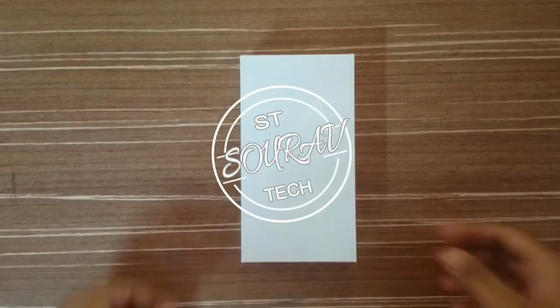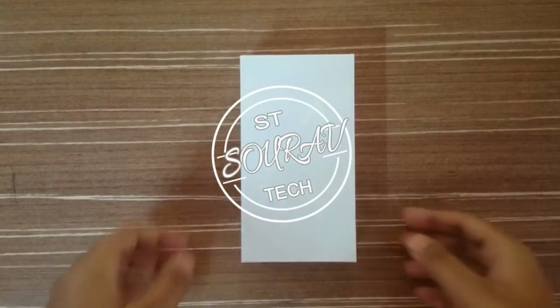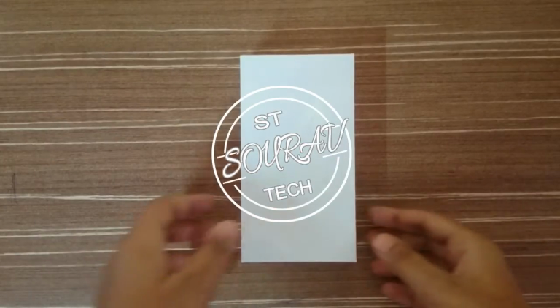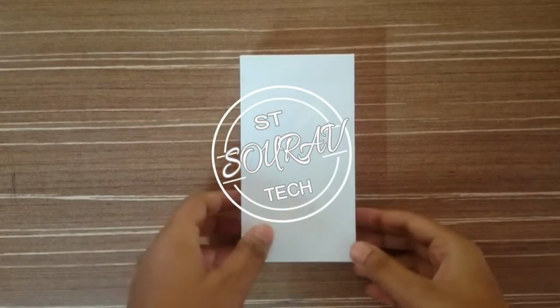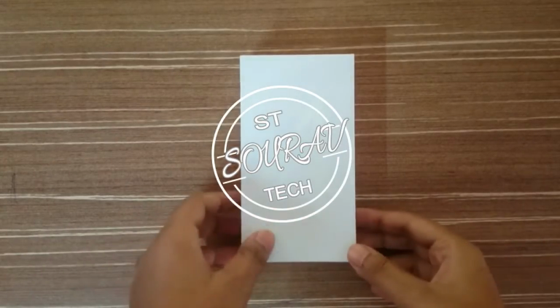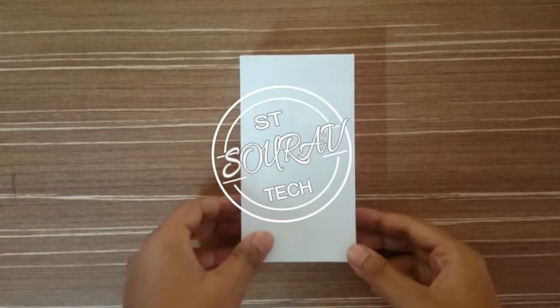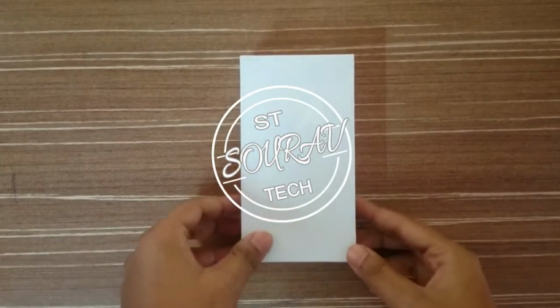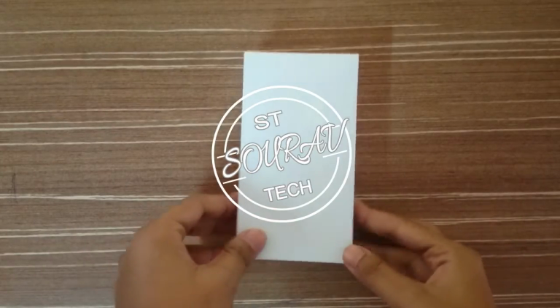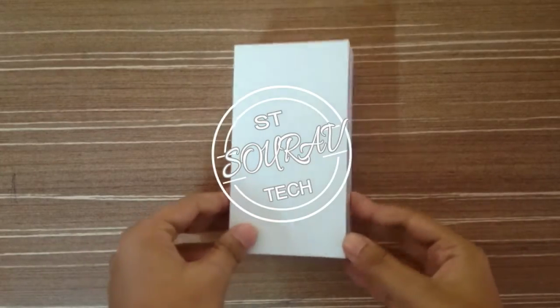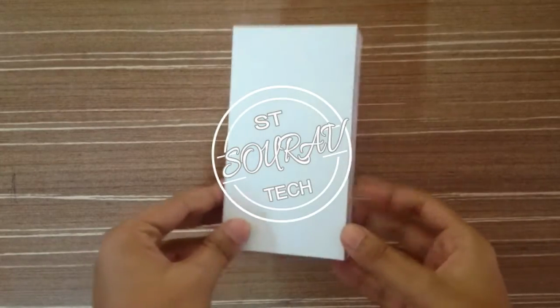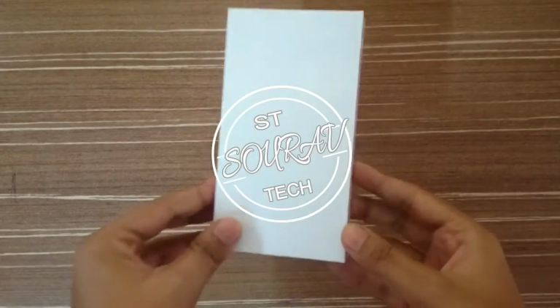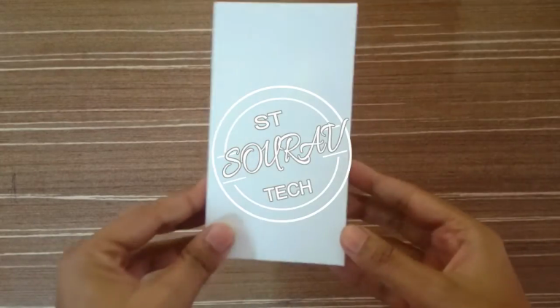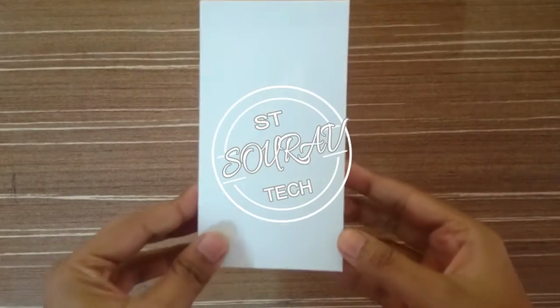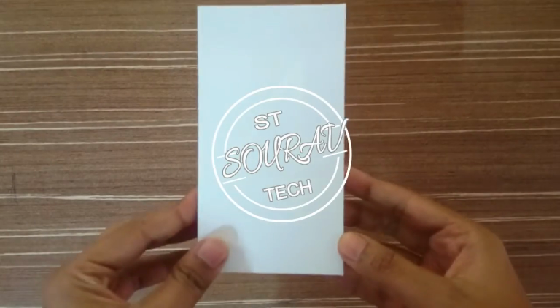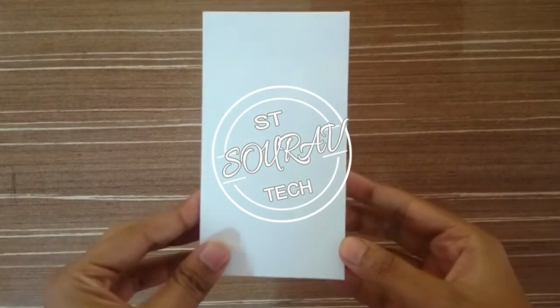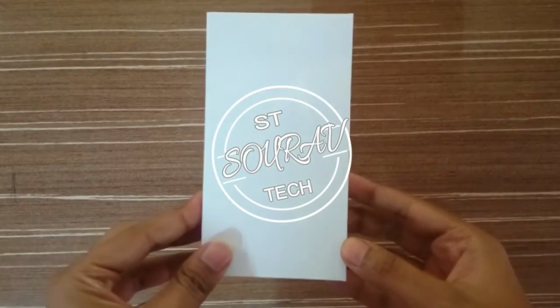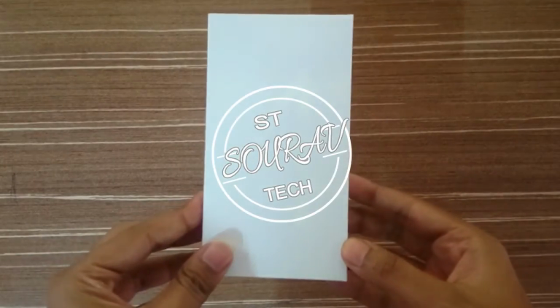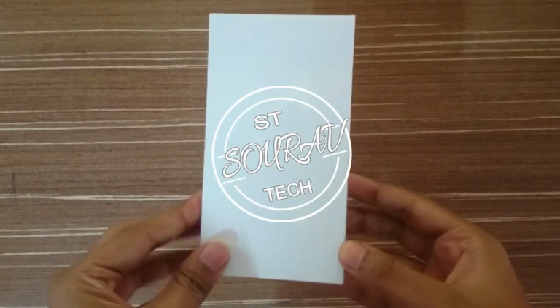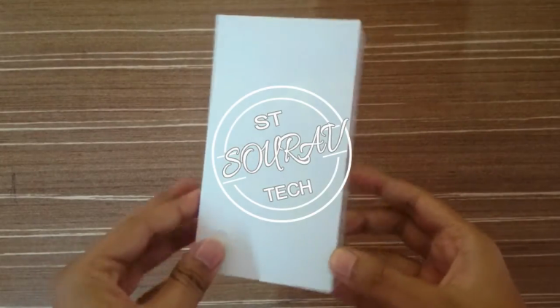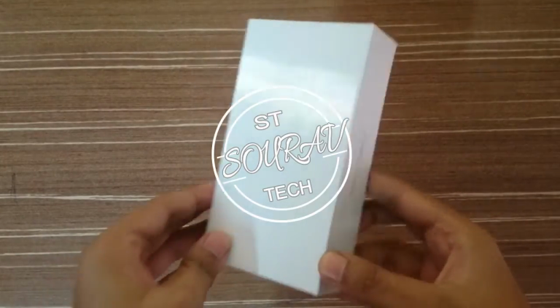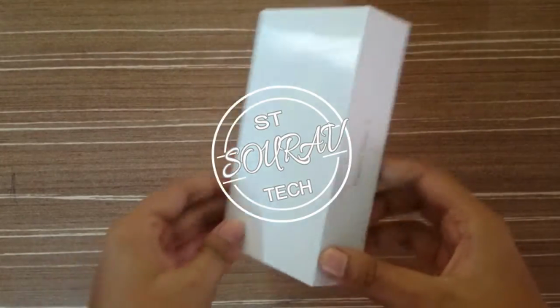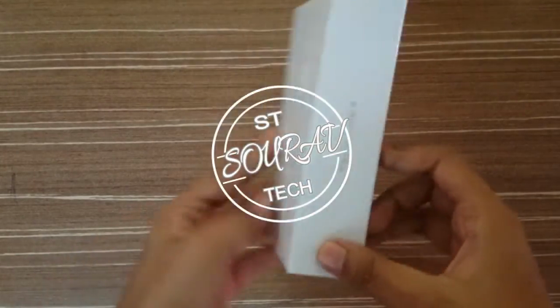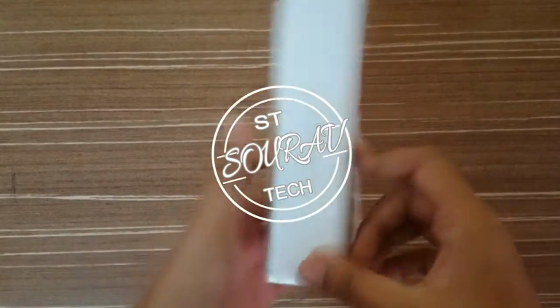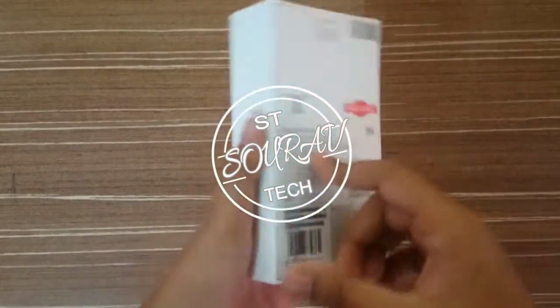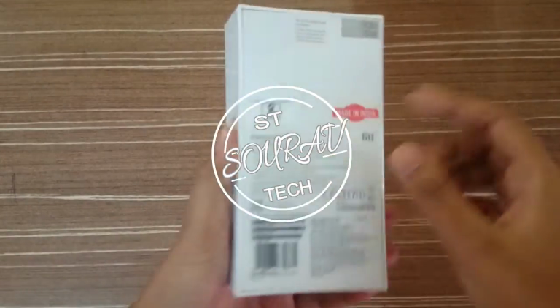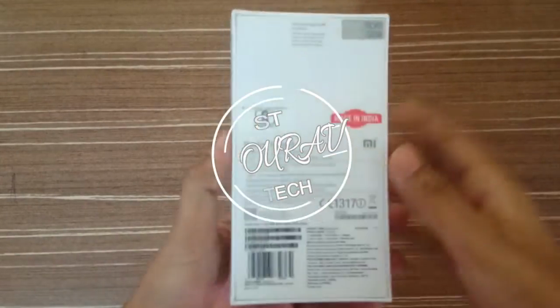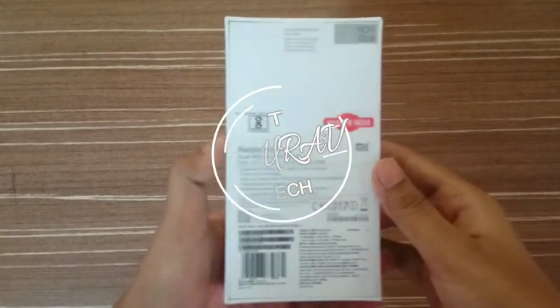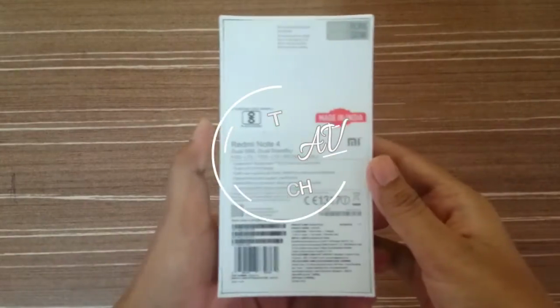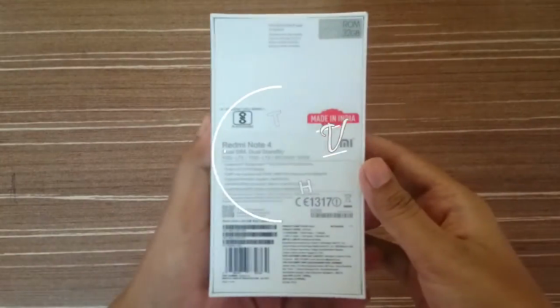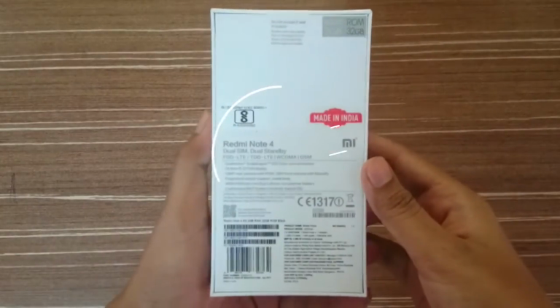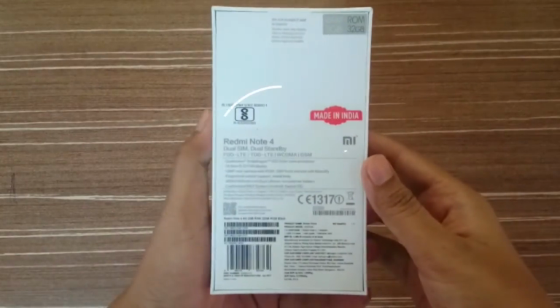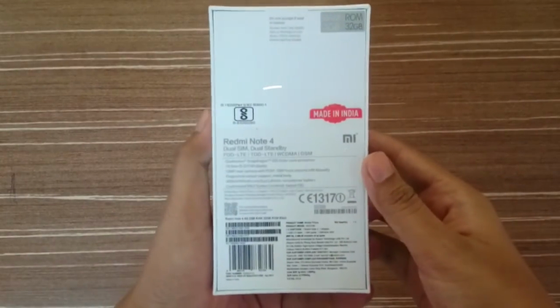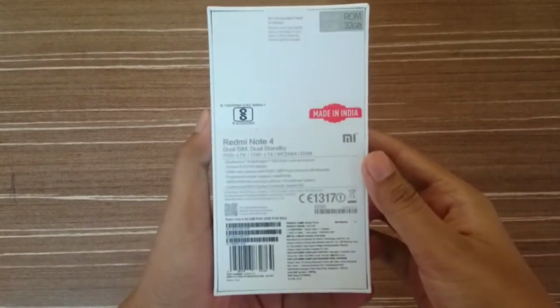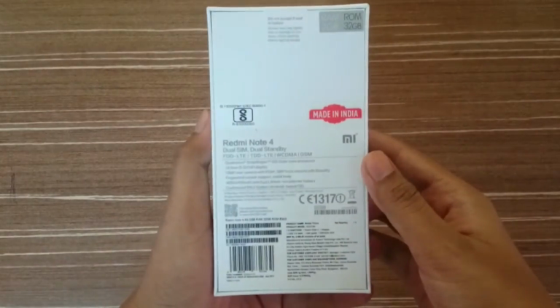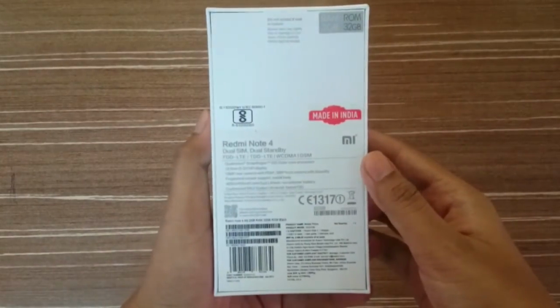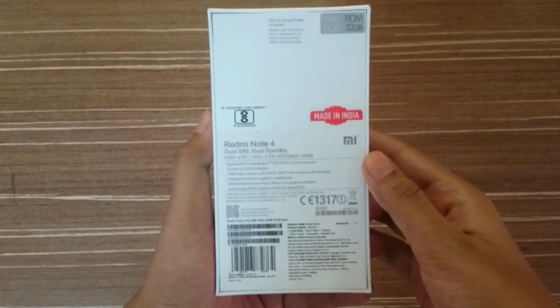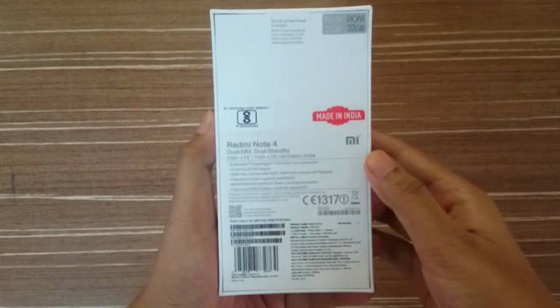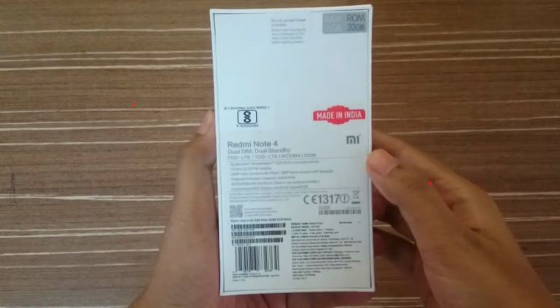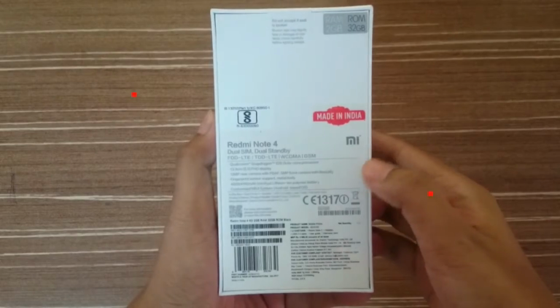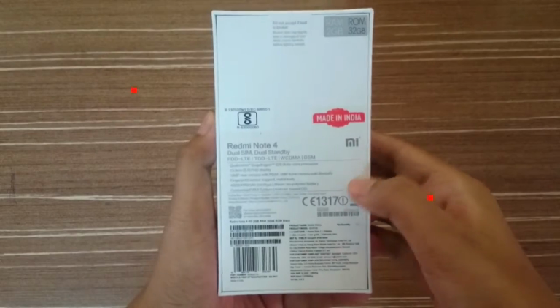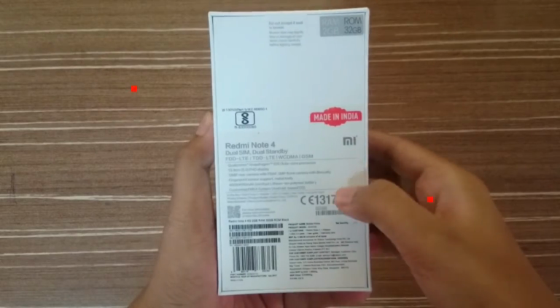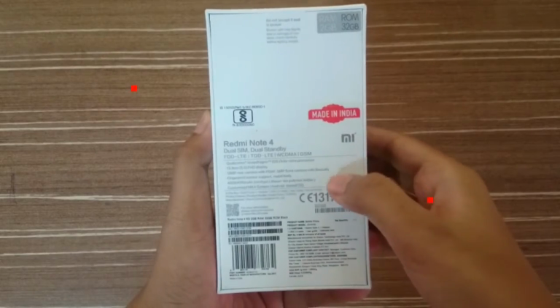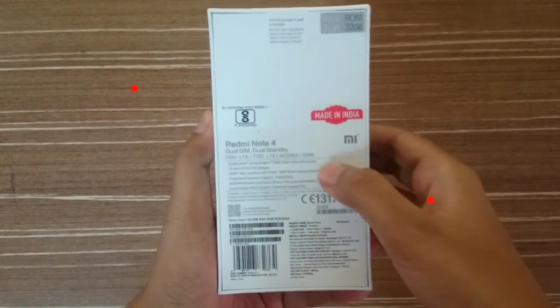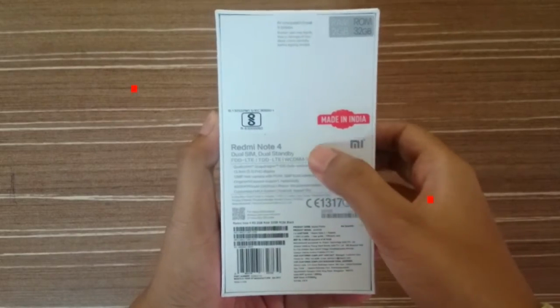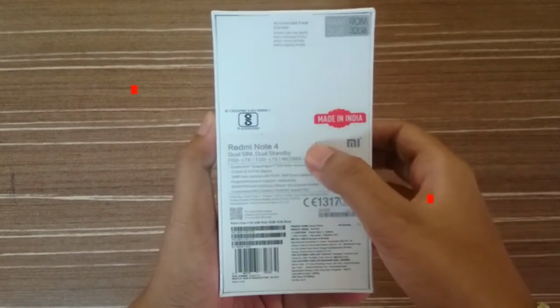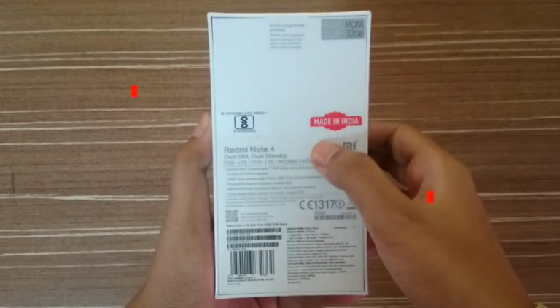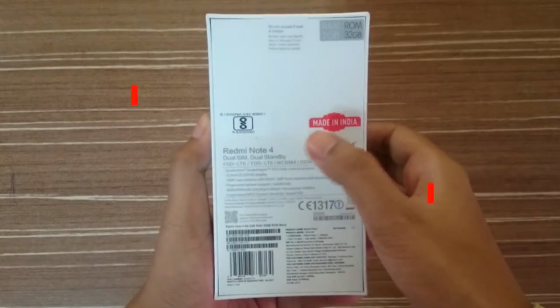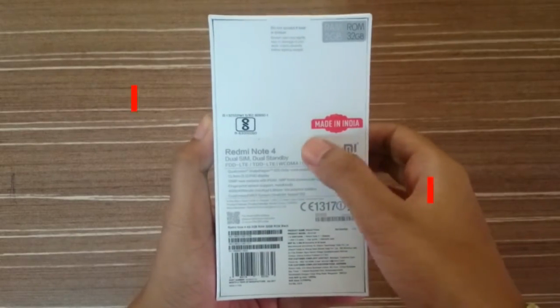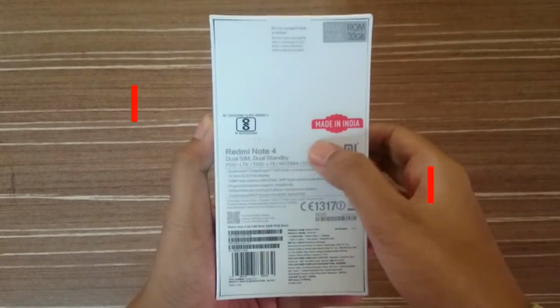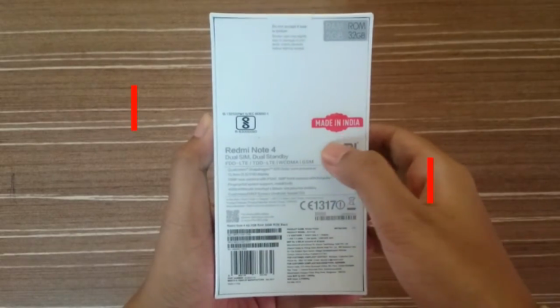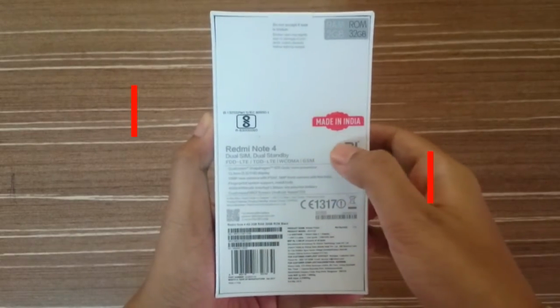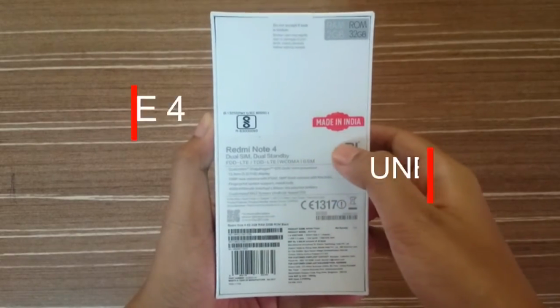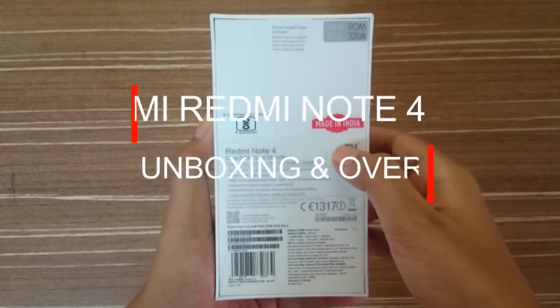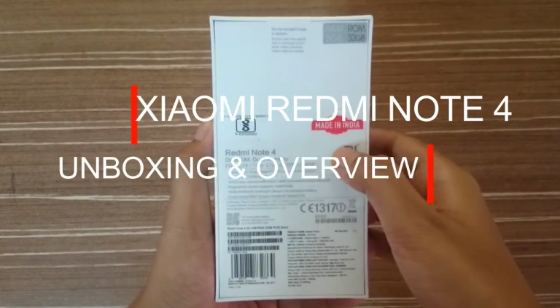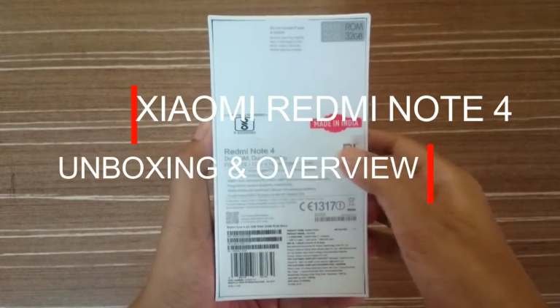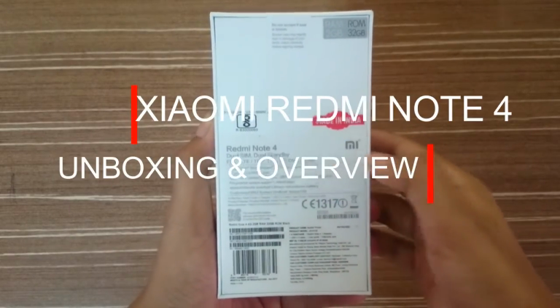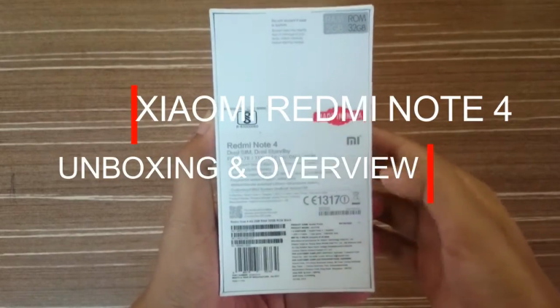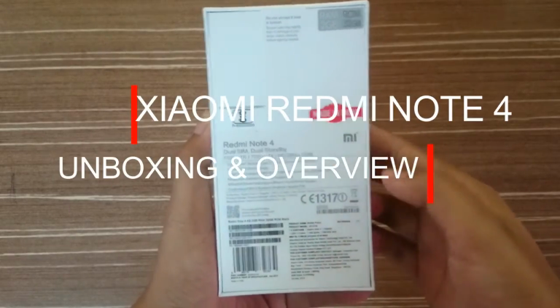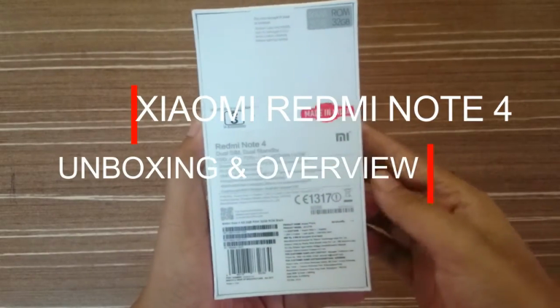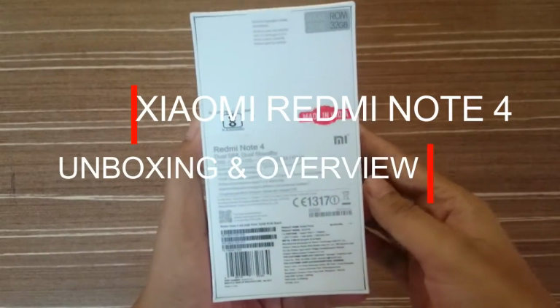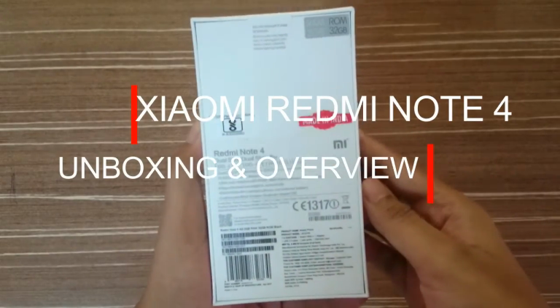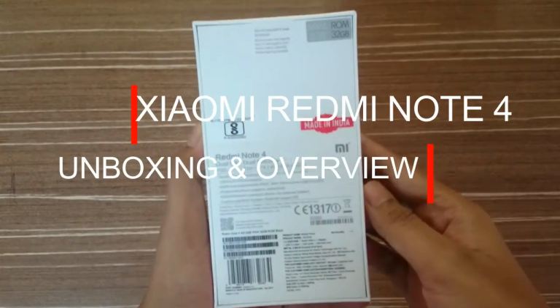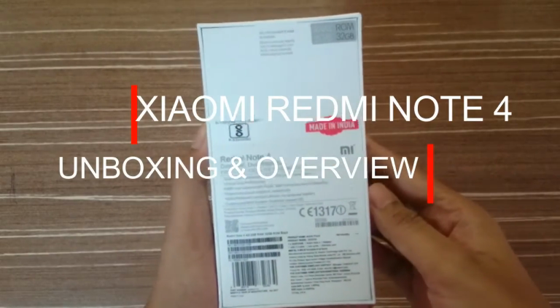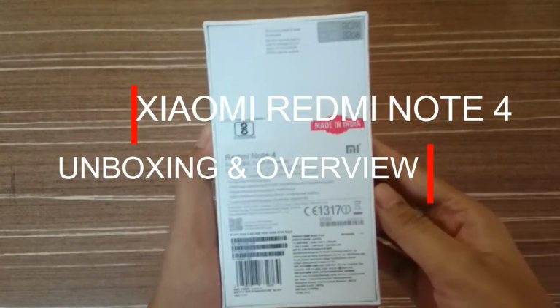Hi, this is Saurabh Paal from Saurabh Tech. Welcome to my channel, and today I am going to unbox the Xiaomi Redmi Note 4.